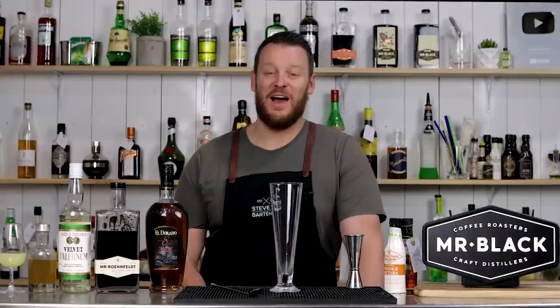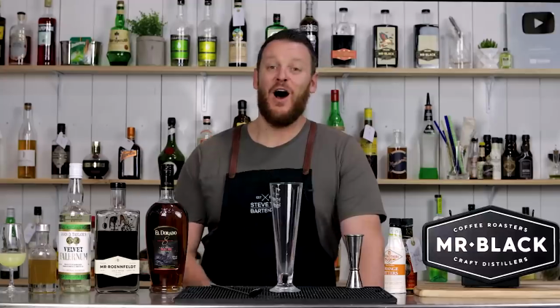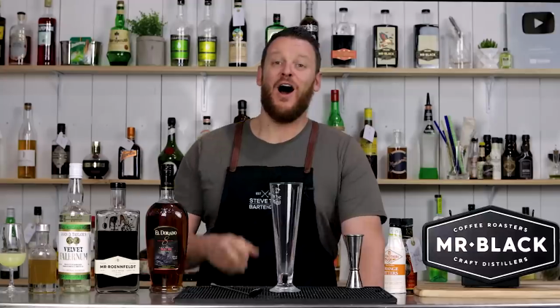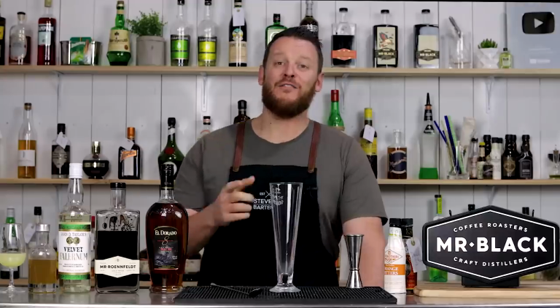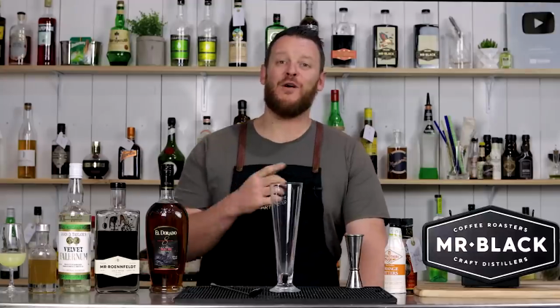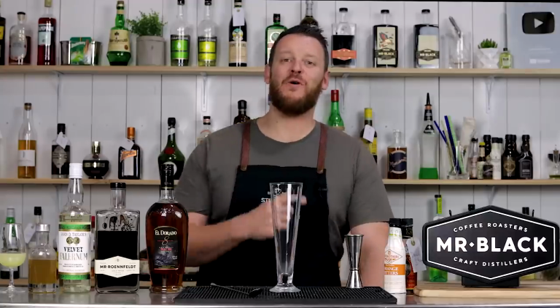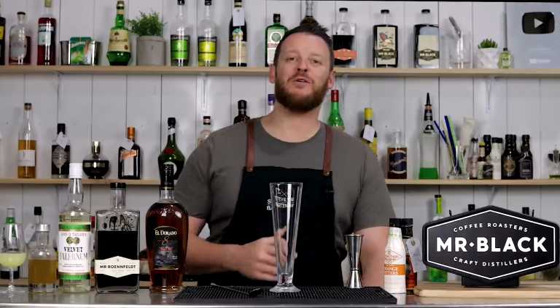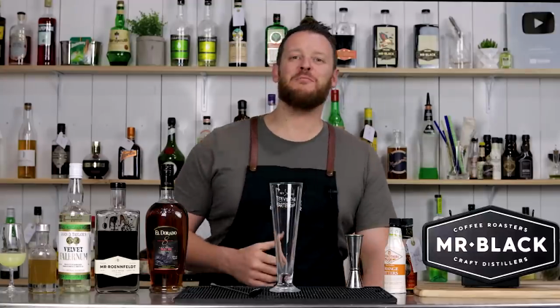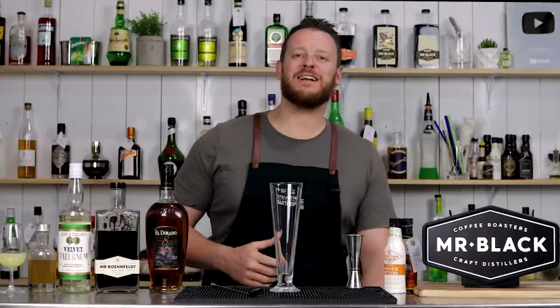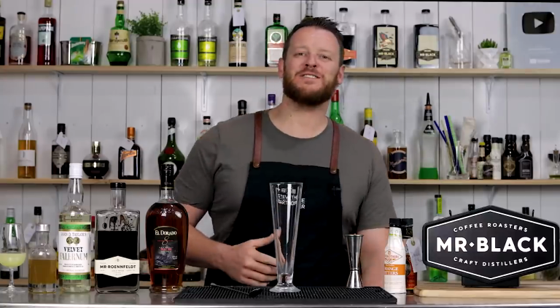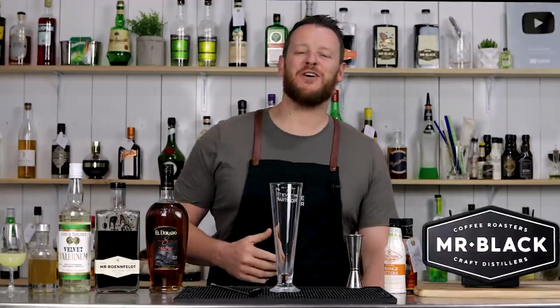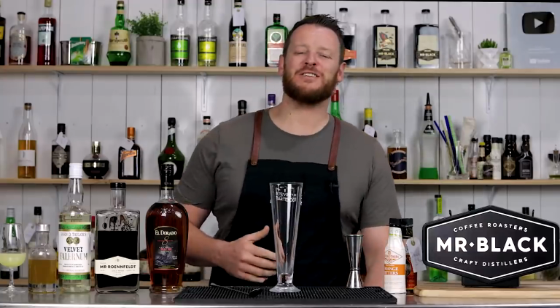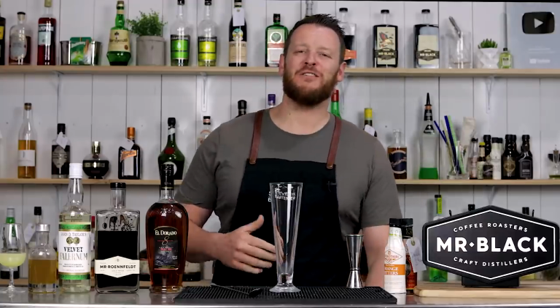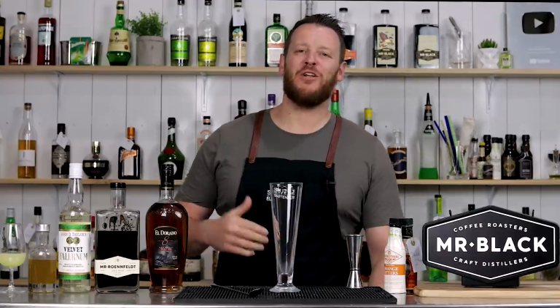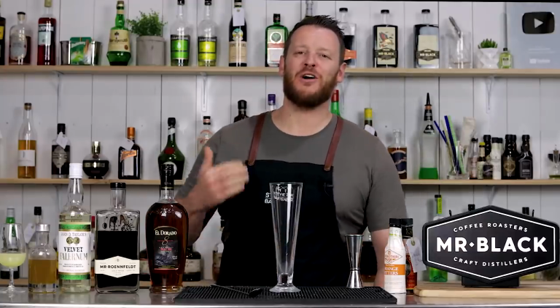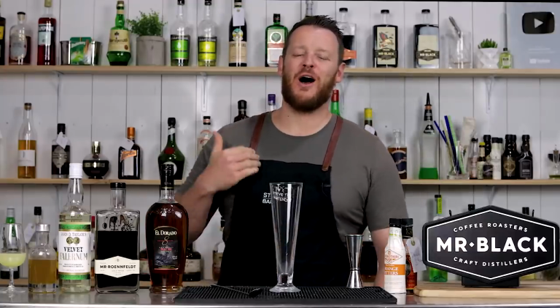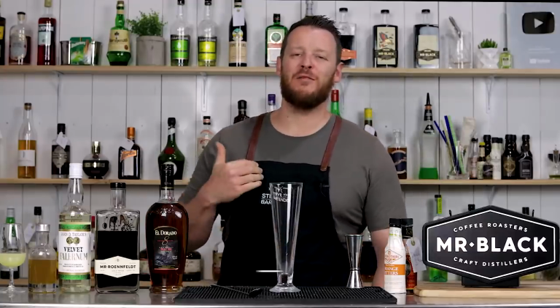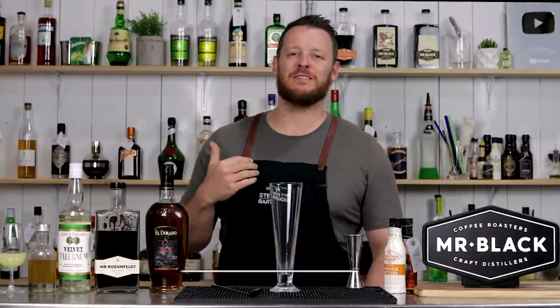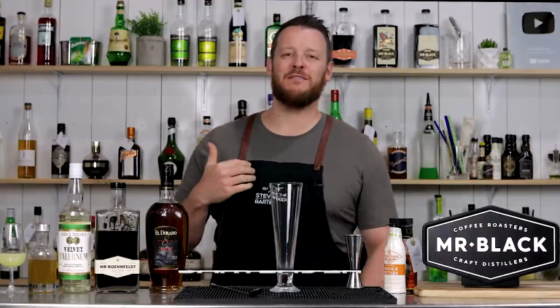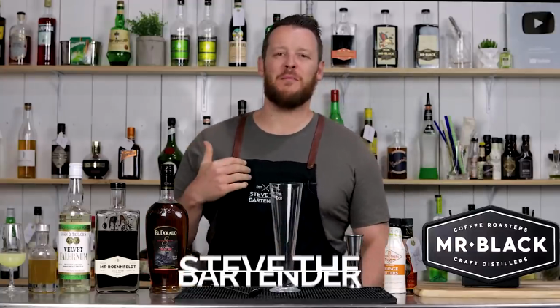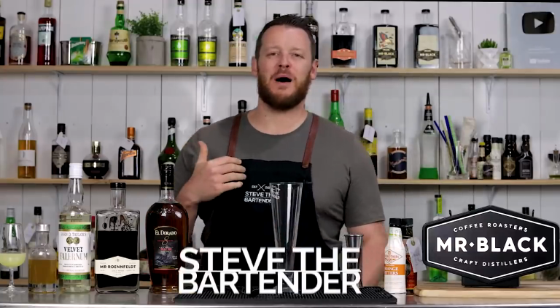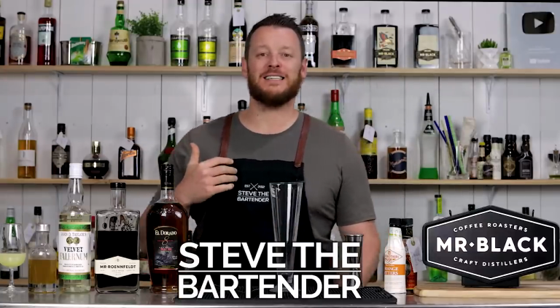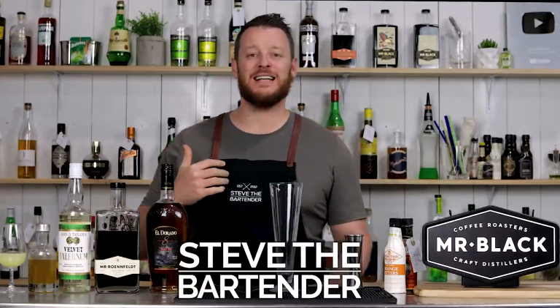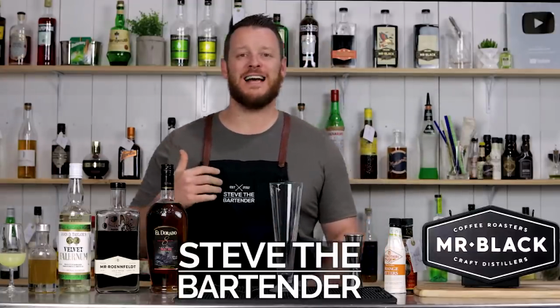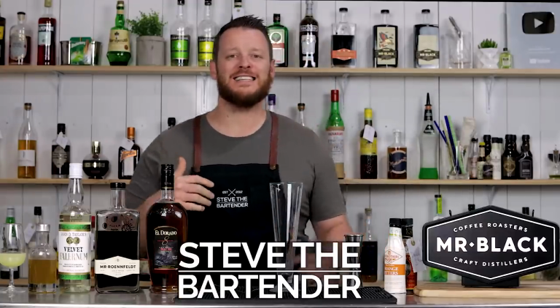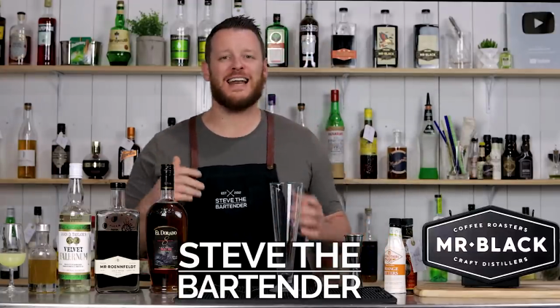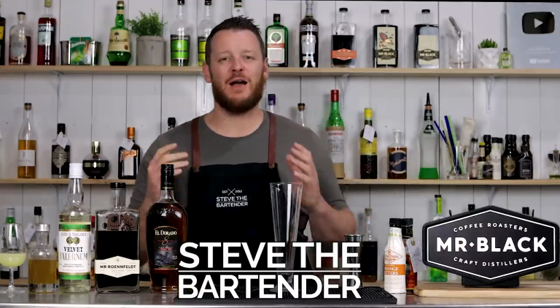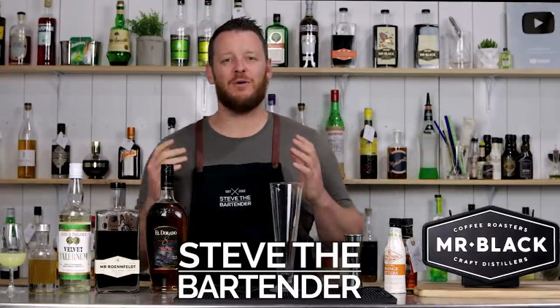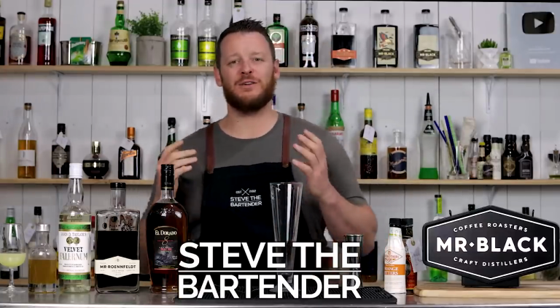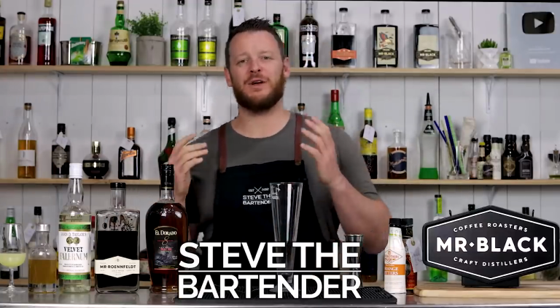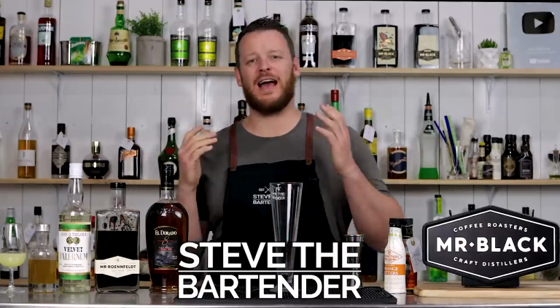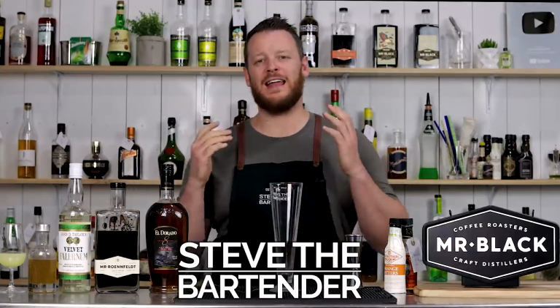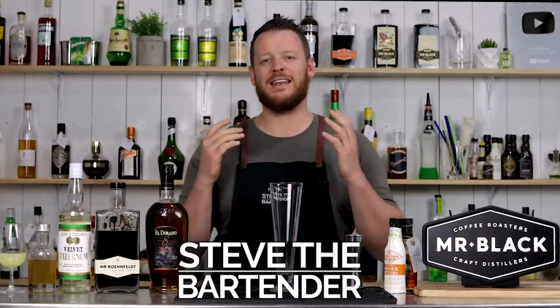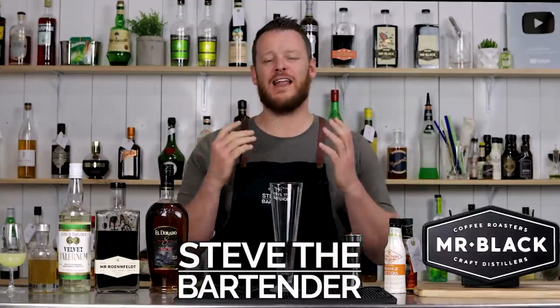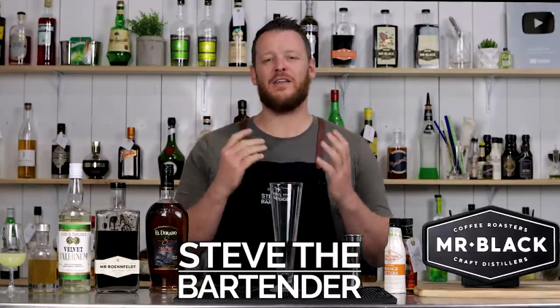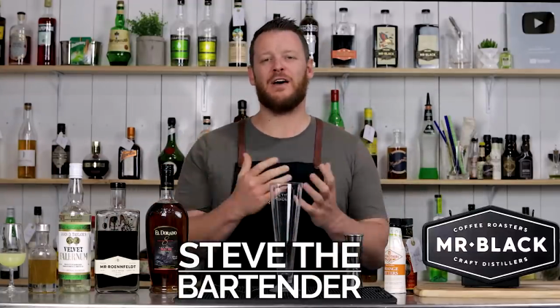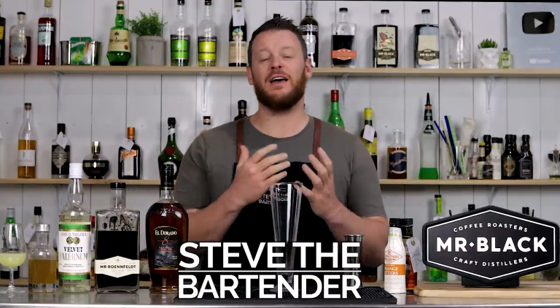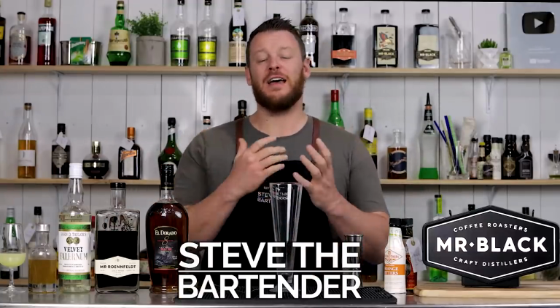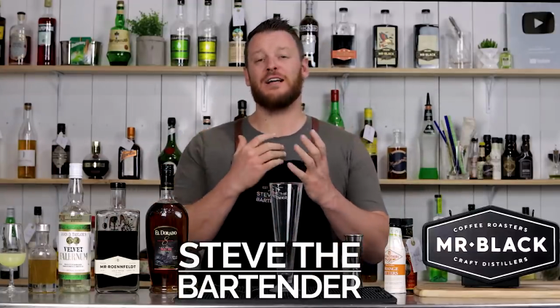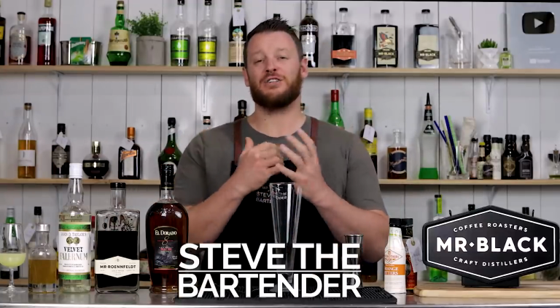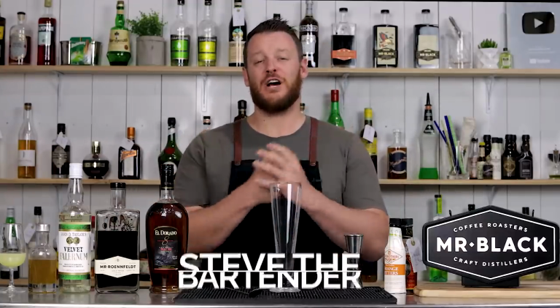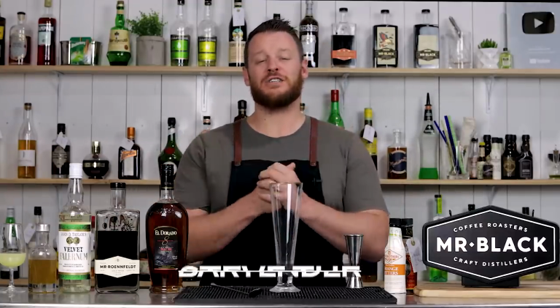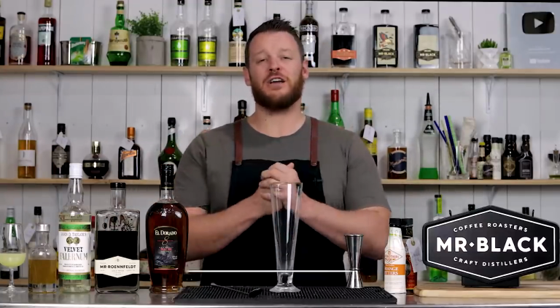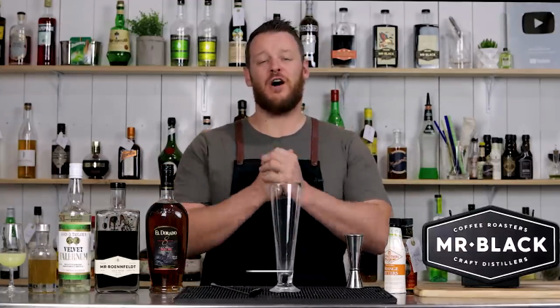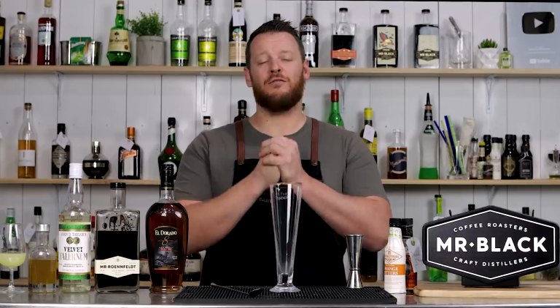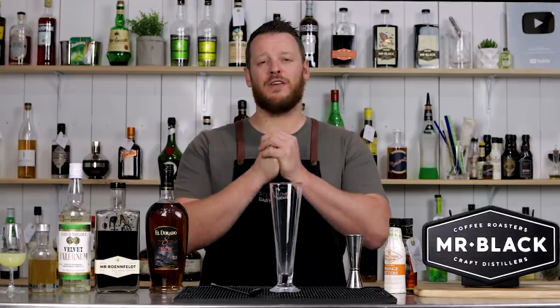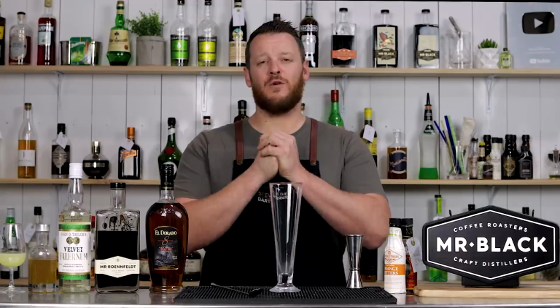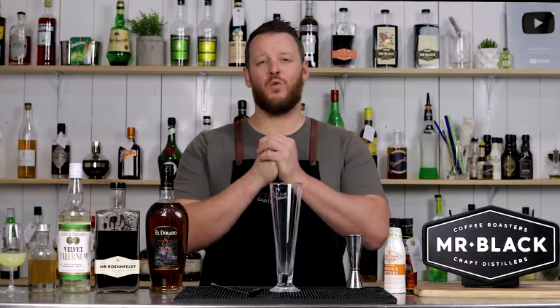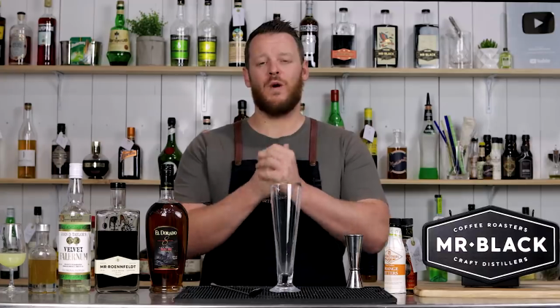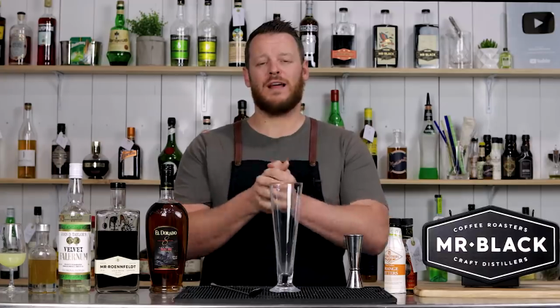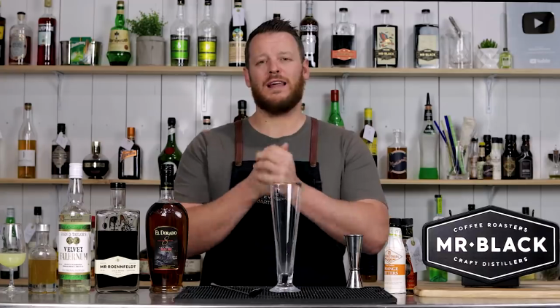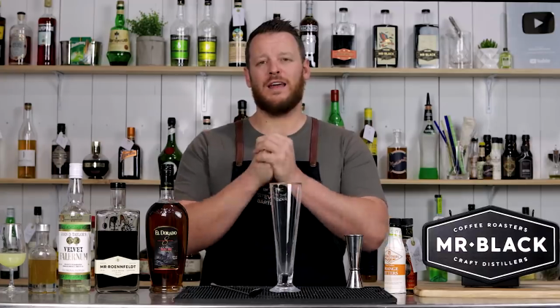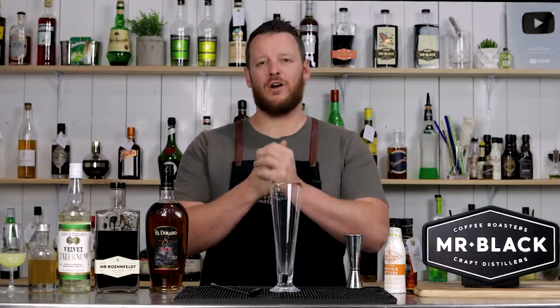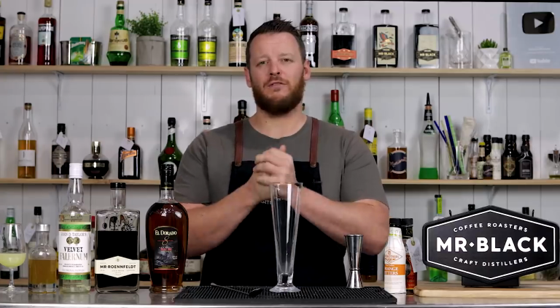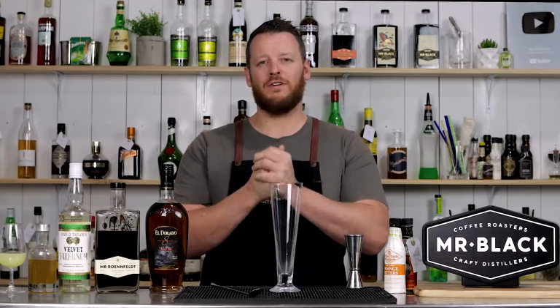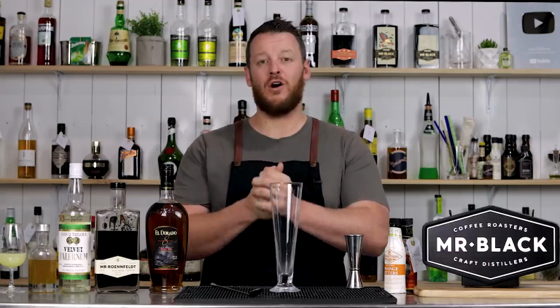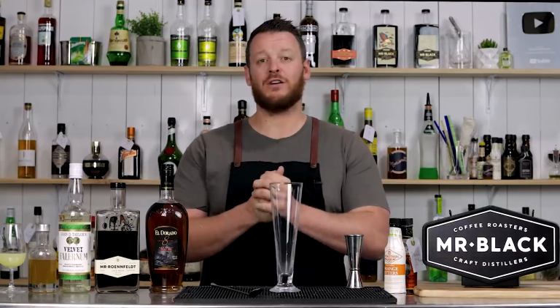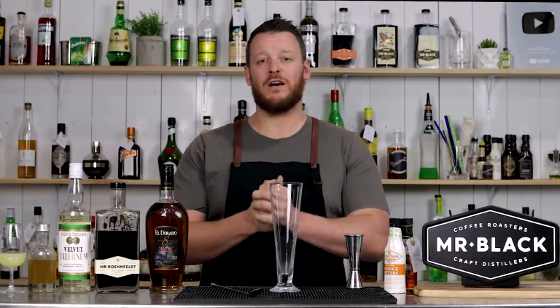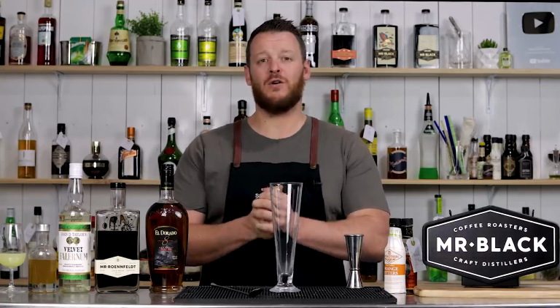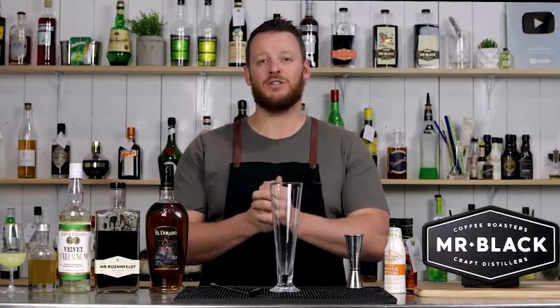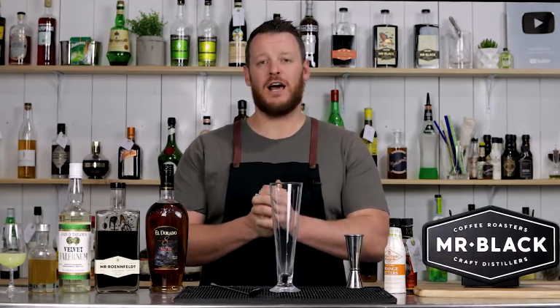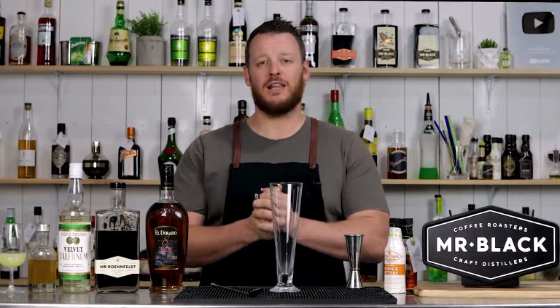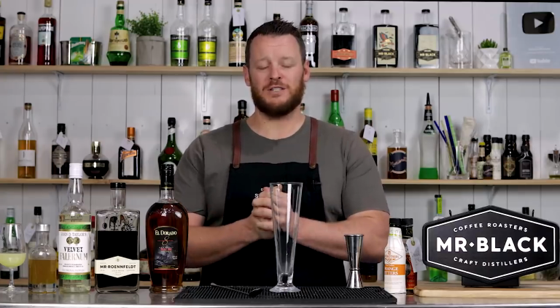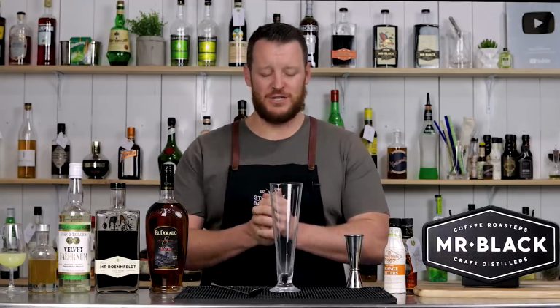Hi everyone, welcome back to the Cocktail Vlog. I'm Steve the Bartender, and today we're doing another judging of the weekly coffee cocktail challenge.